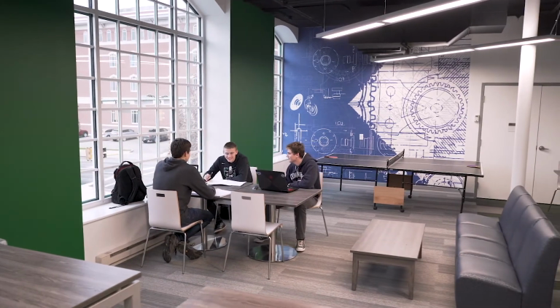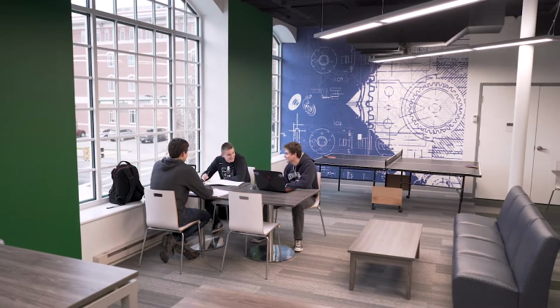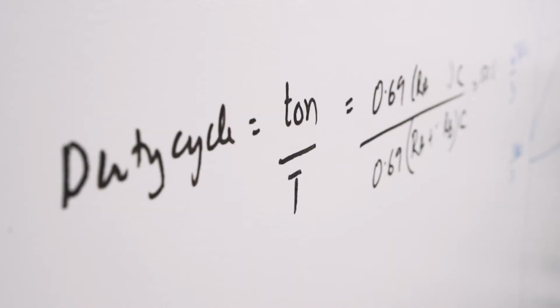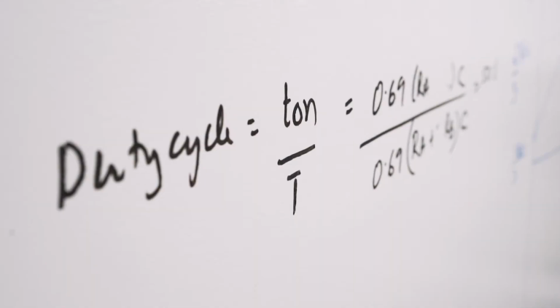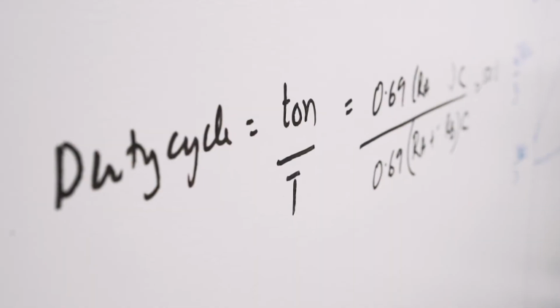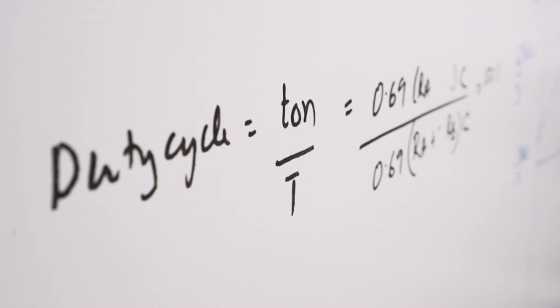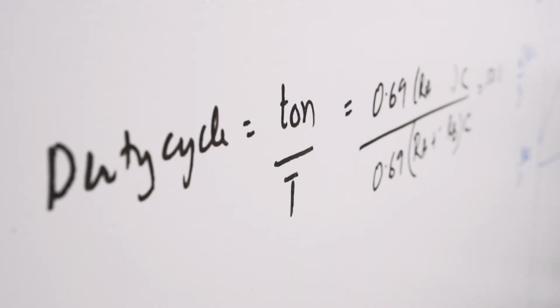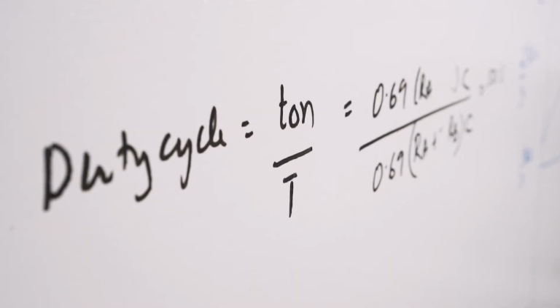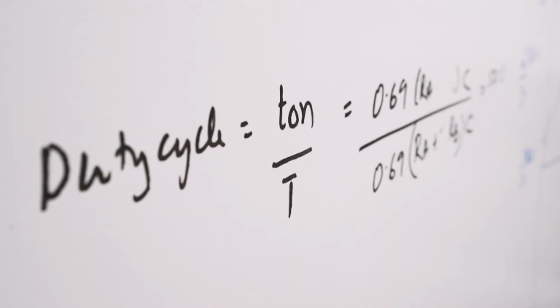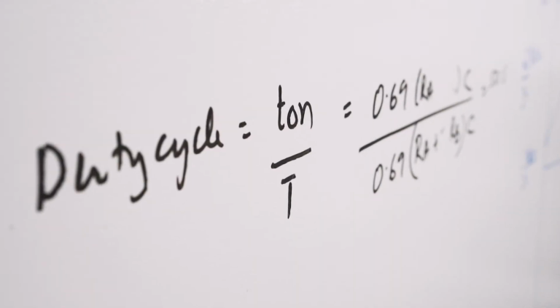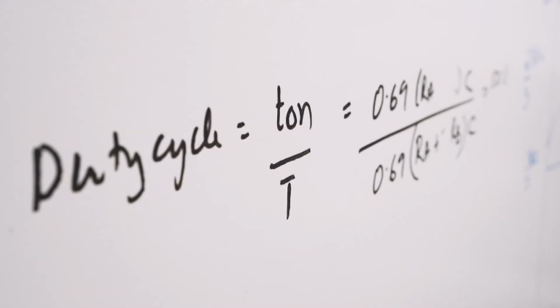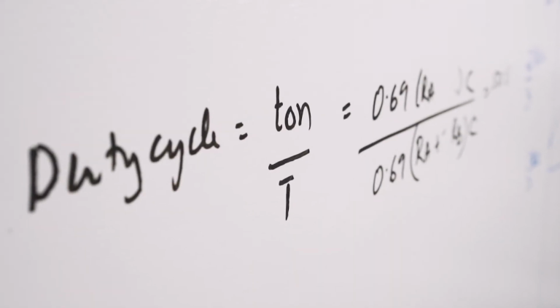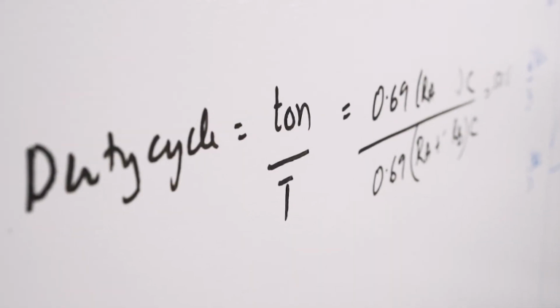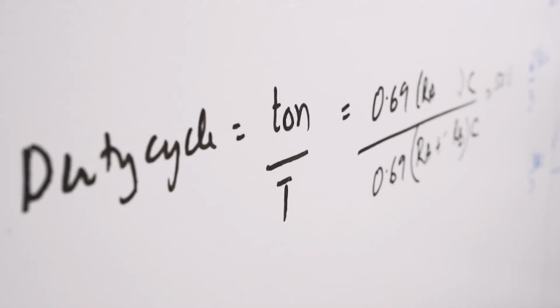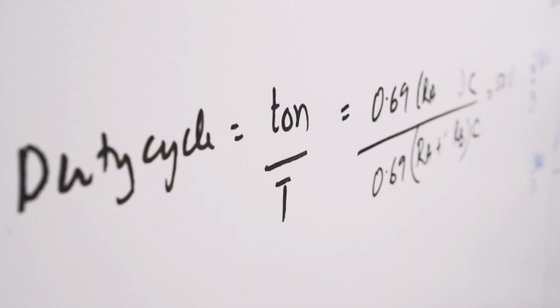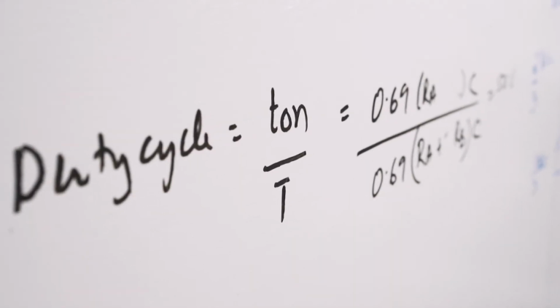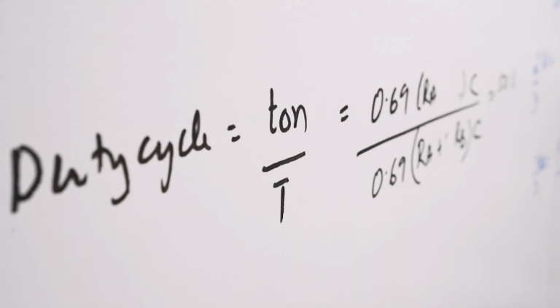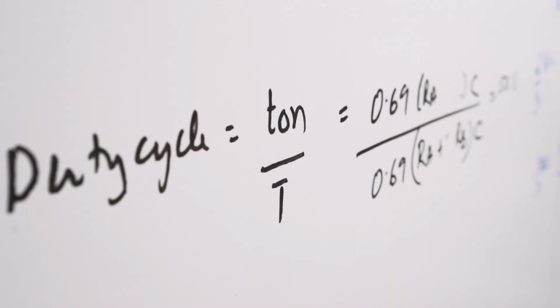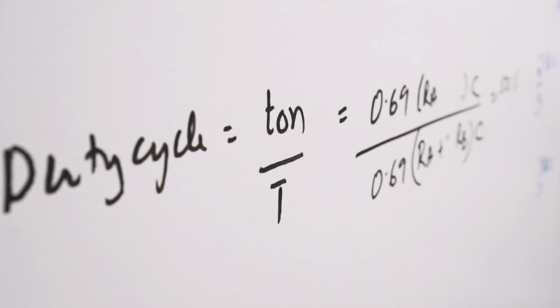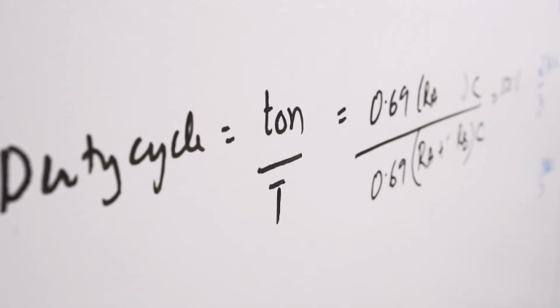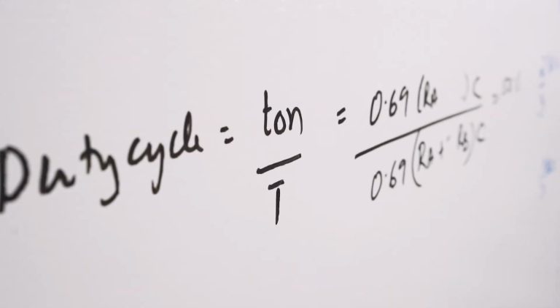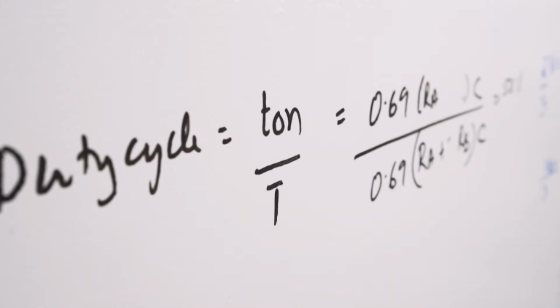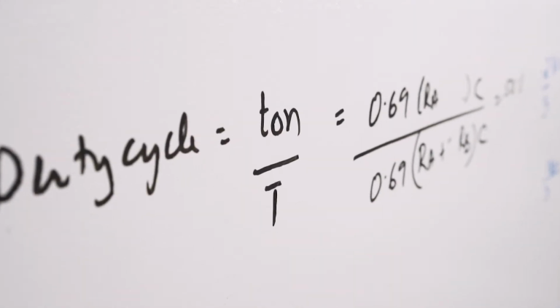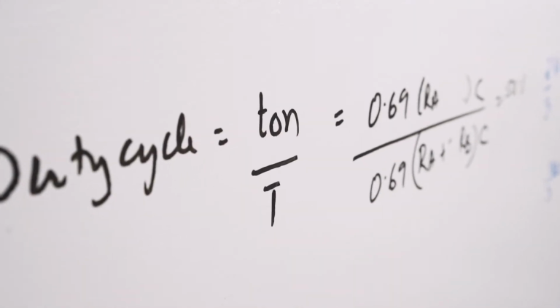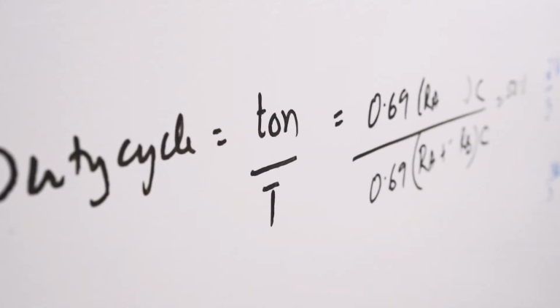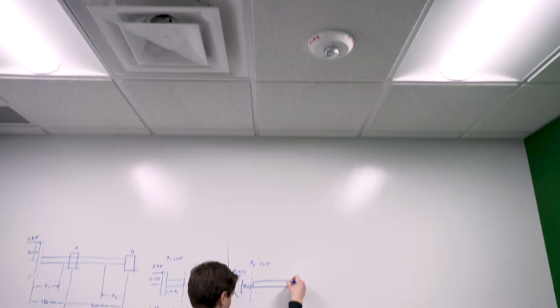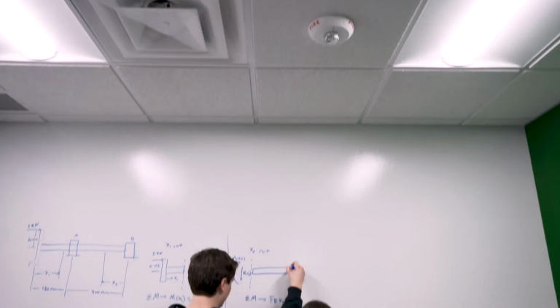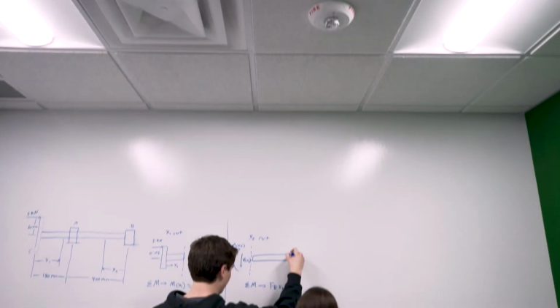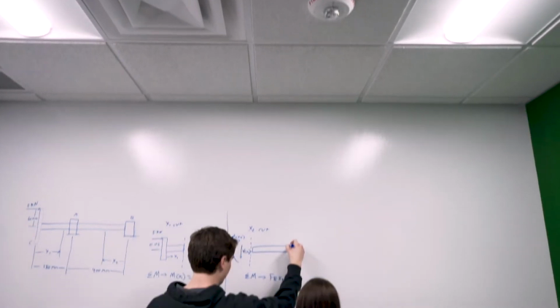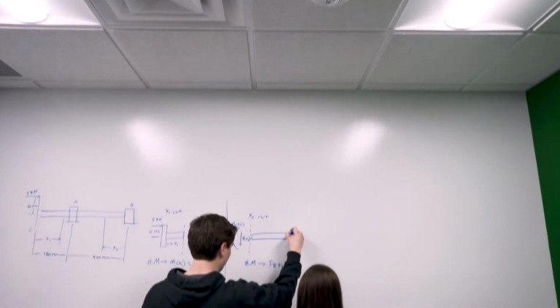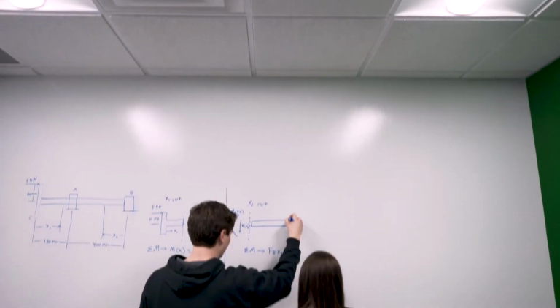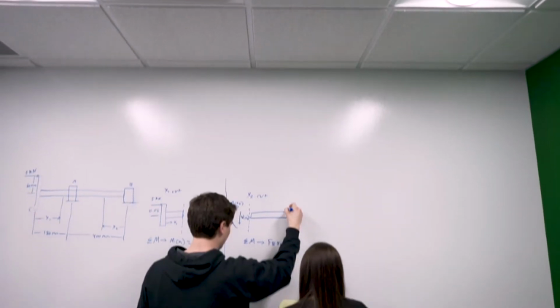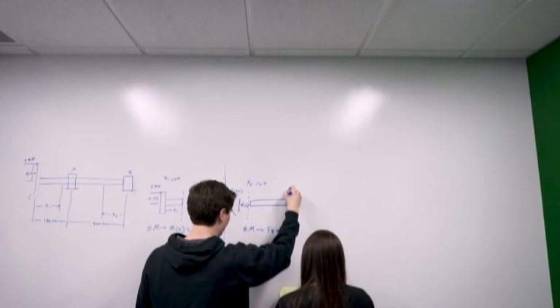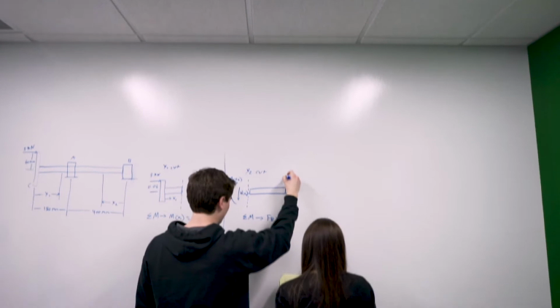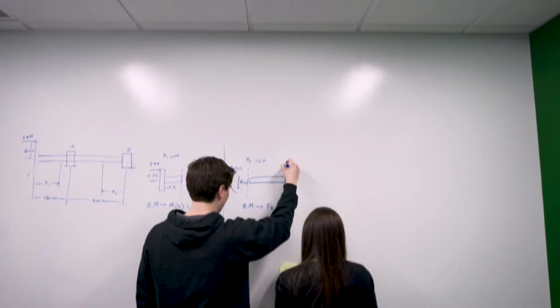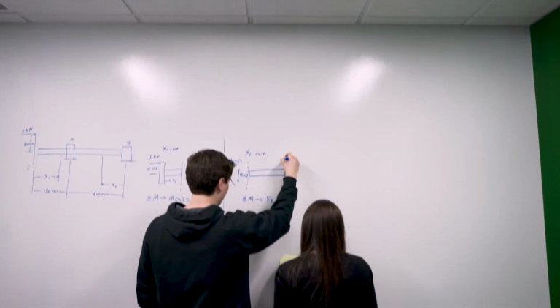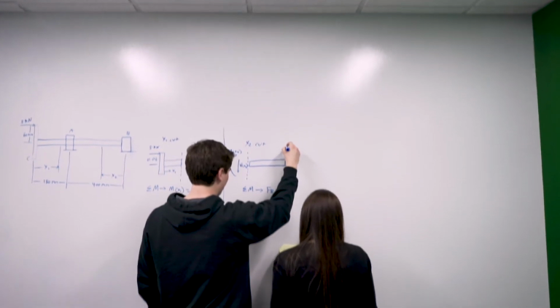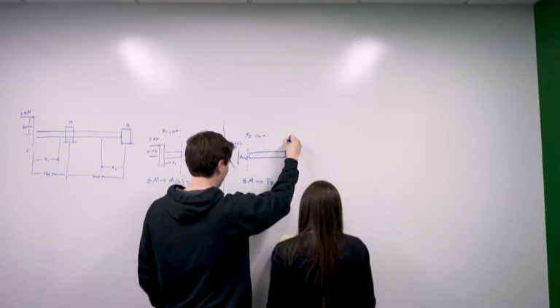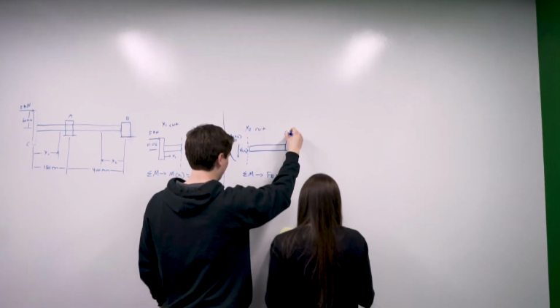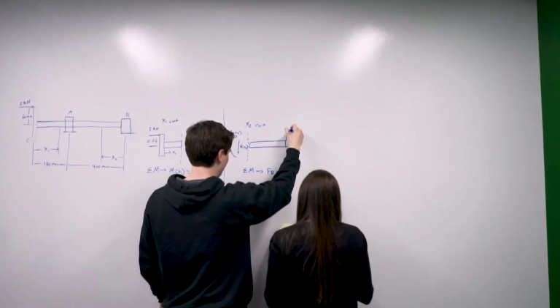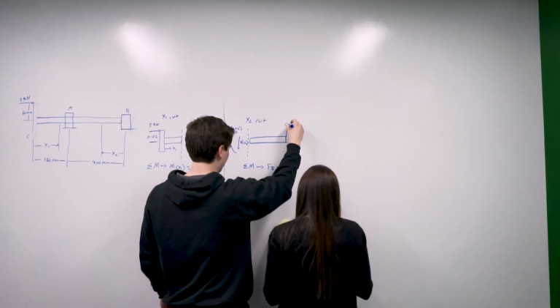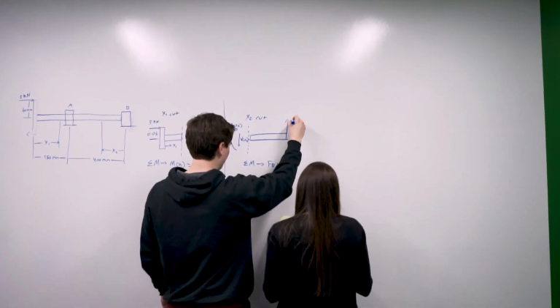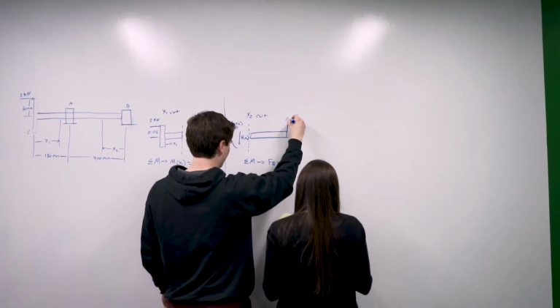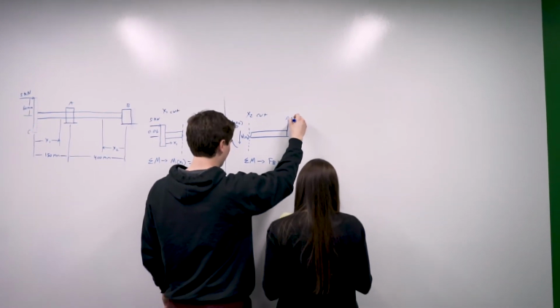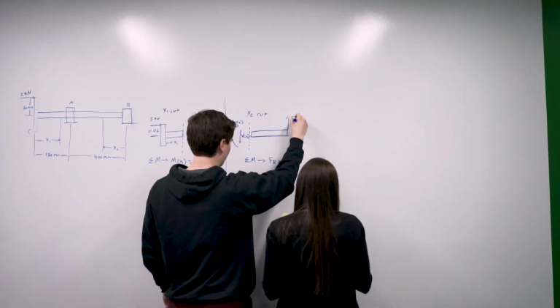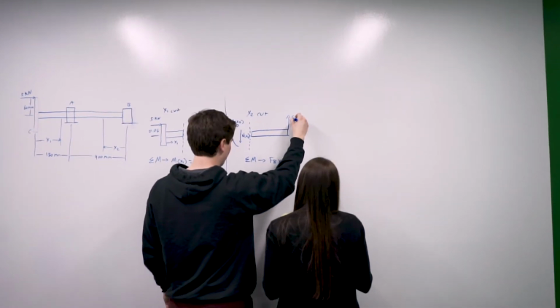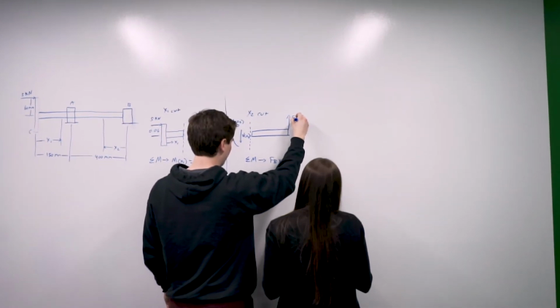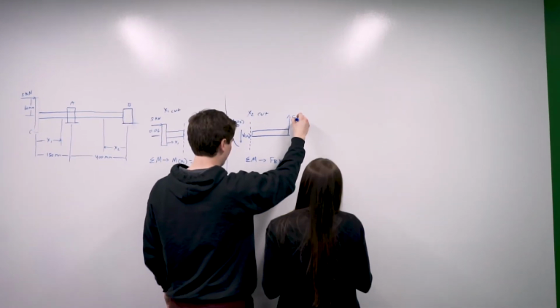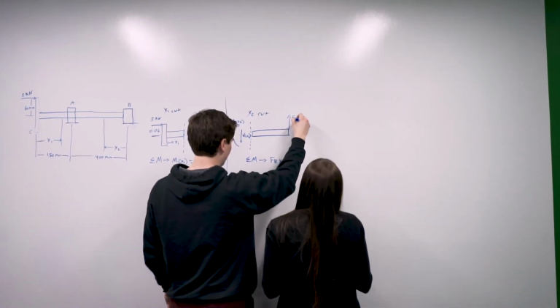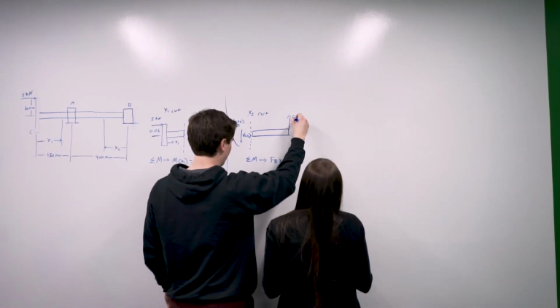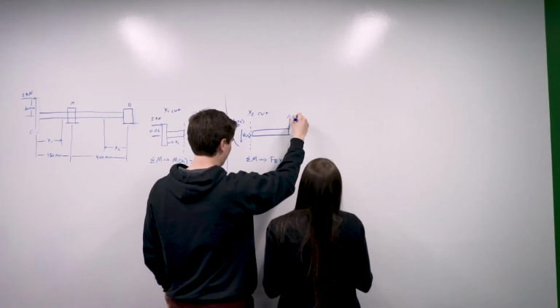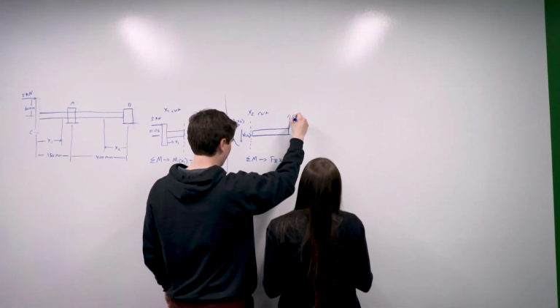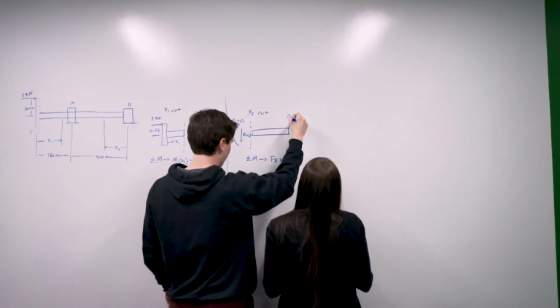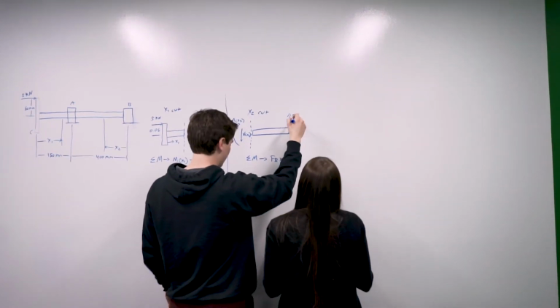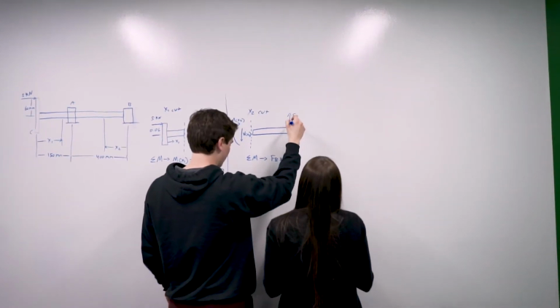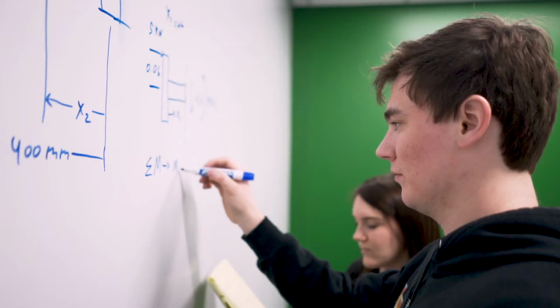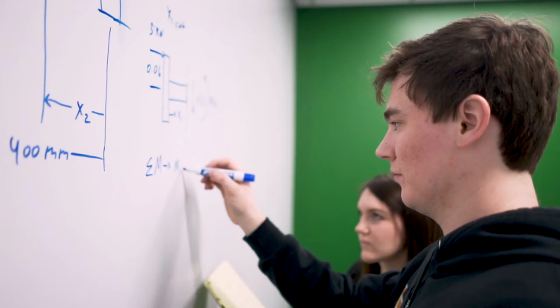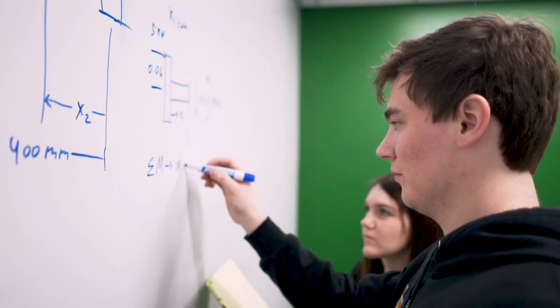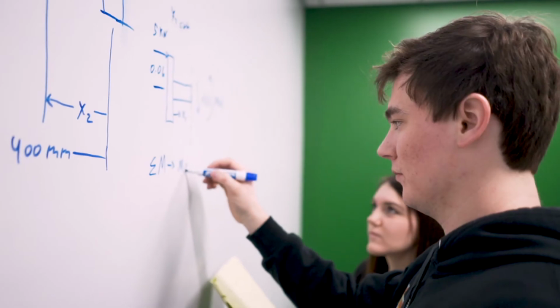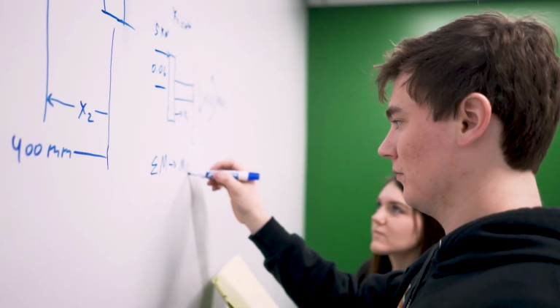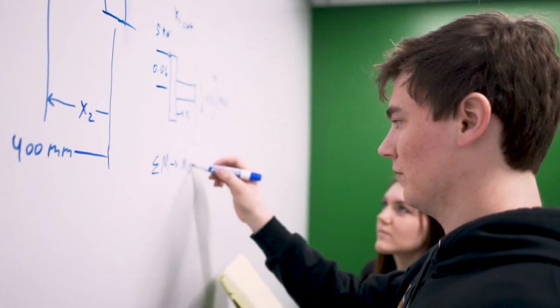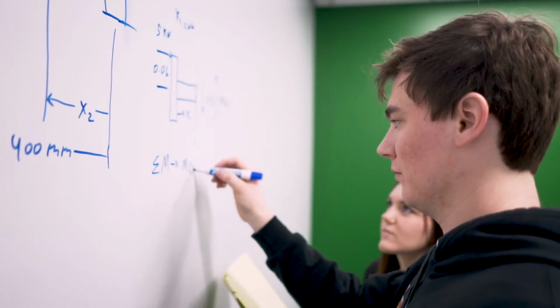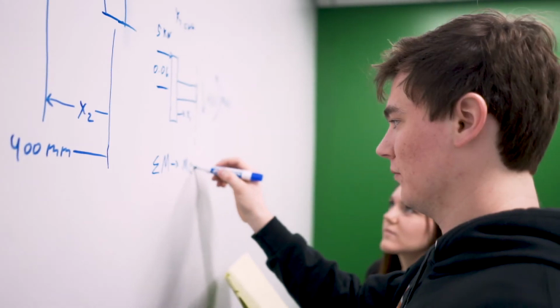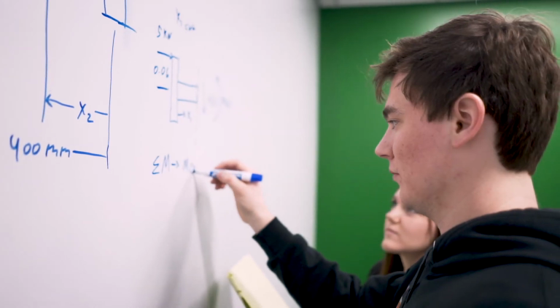You'll never run out of space to write here at the engineering building, because several of our walls here are actually whiteboard from ceiling to floor.